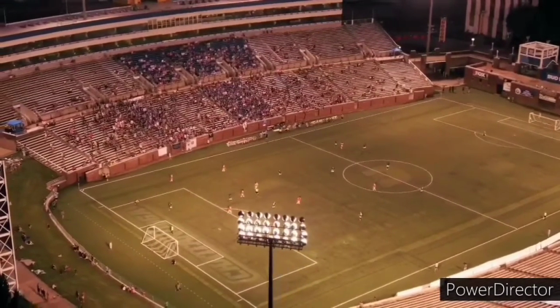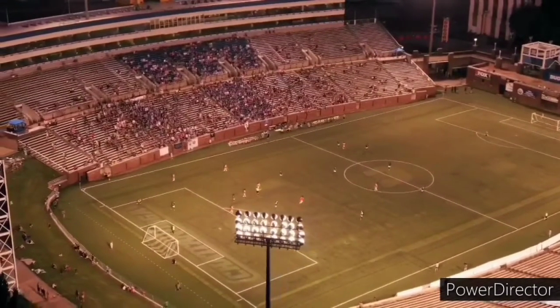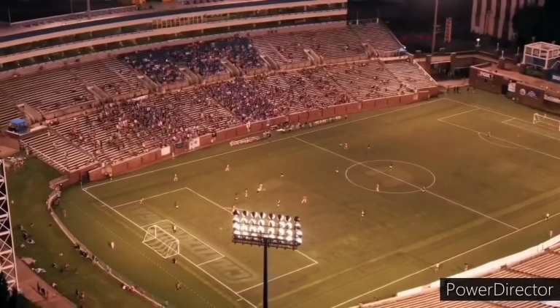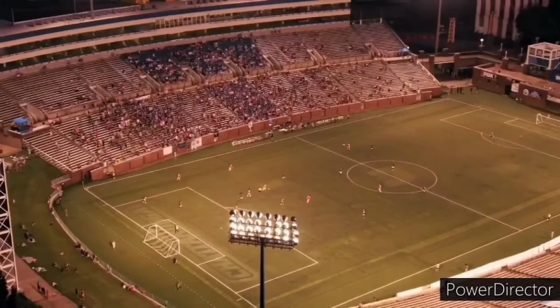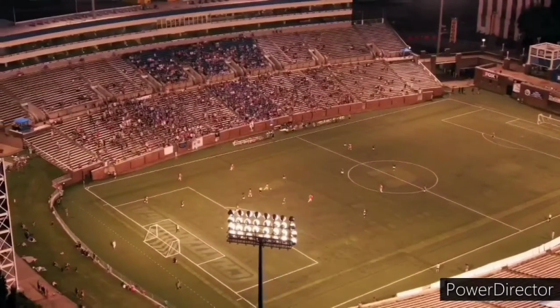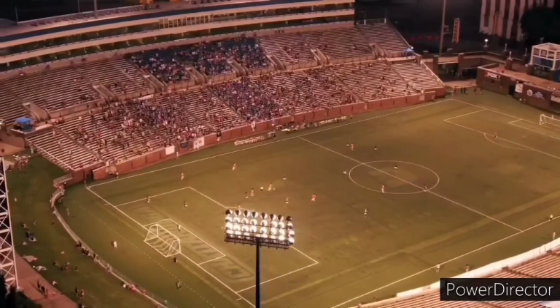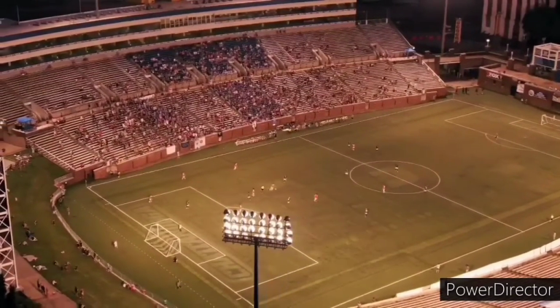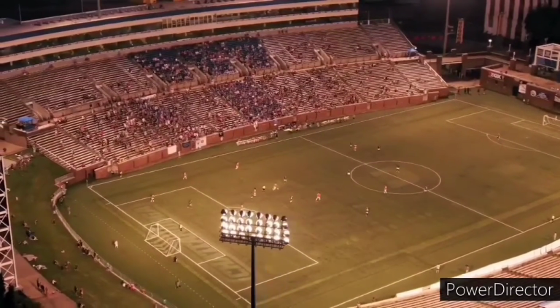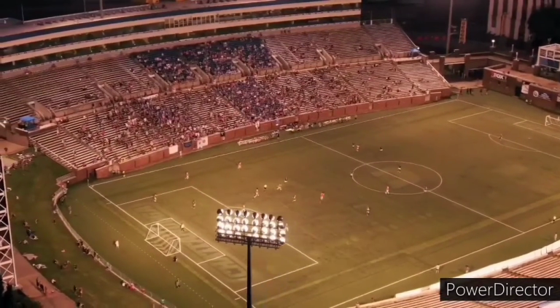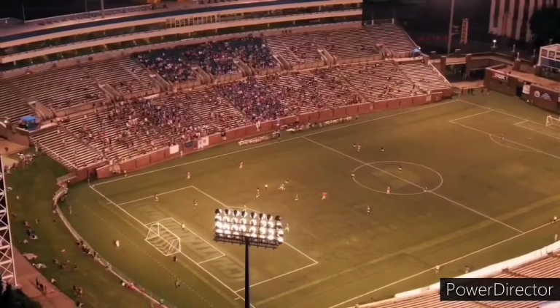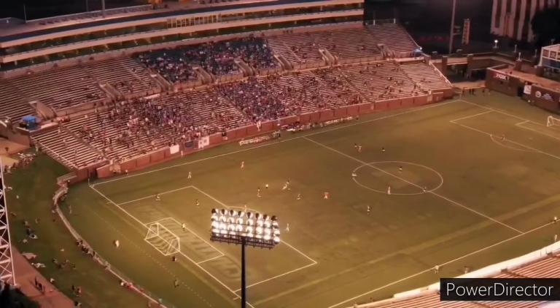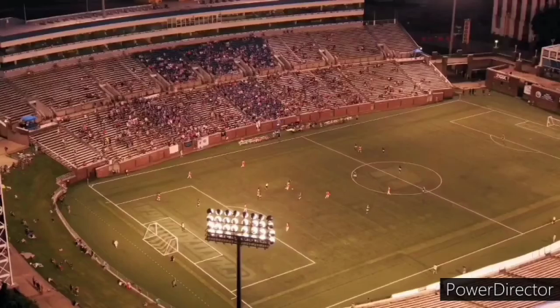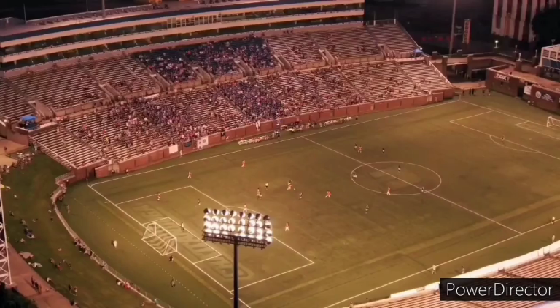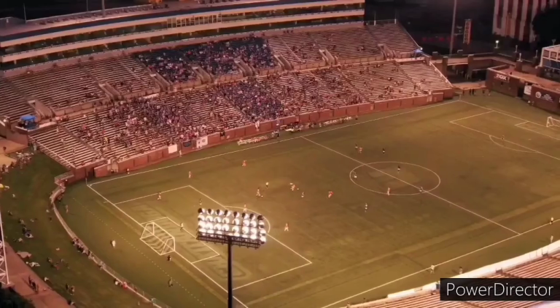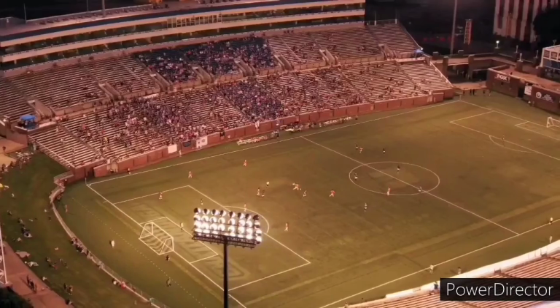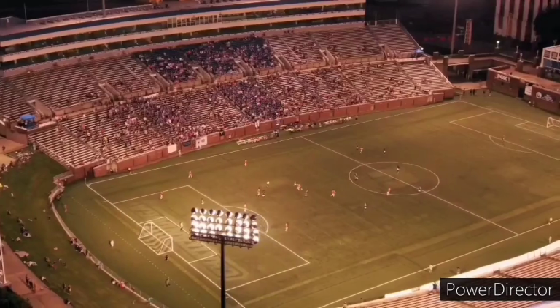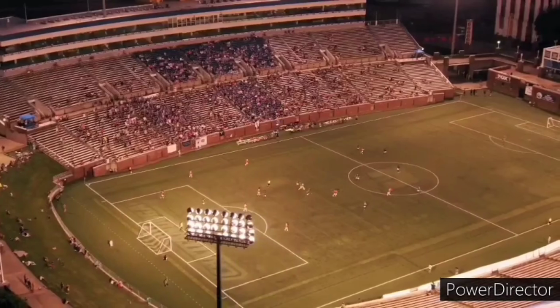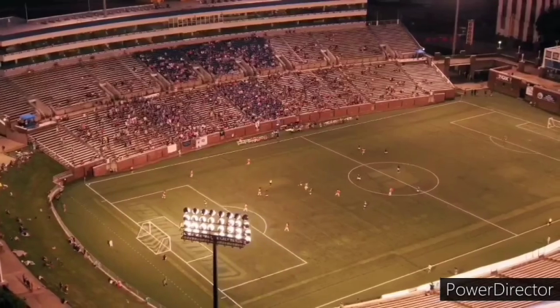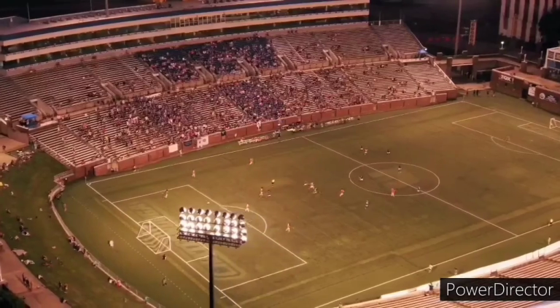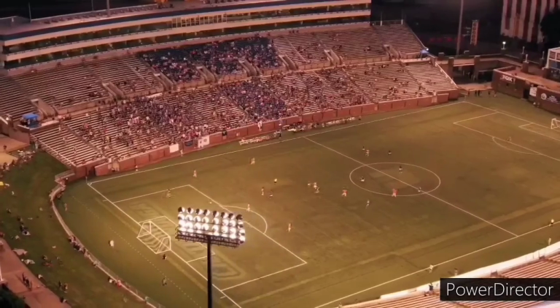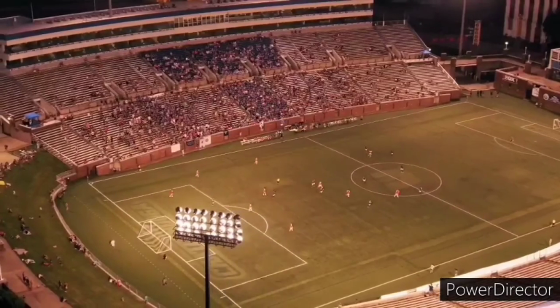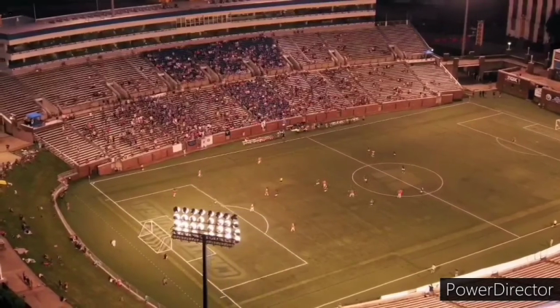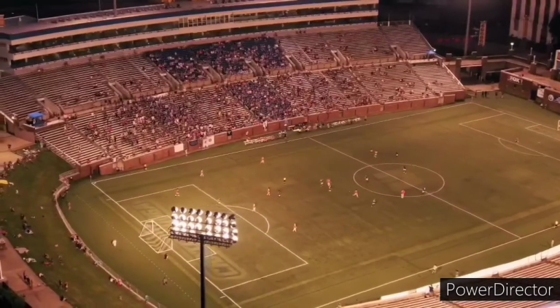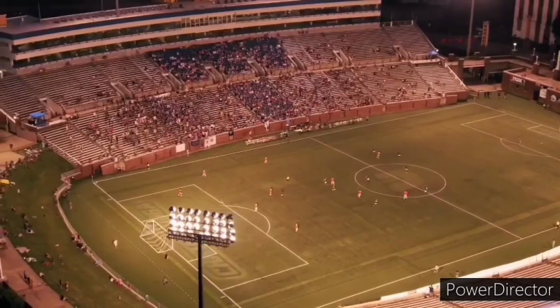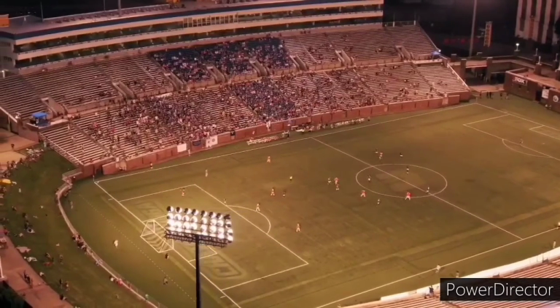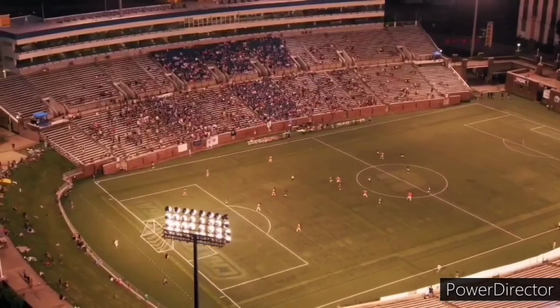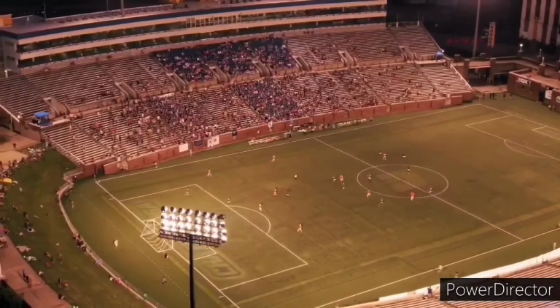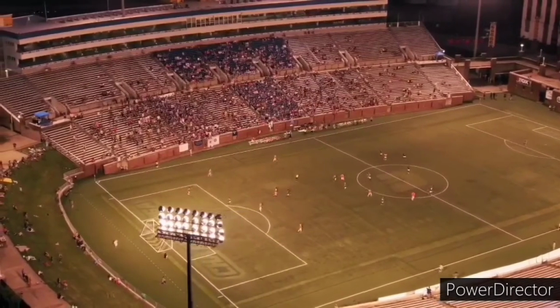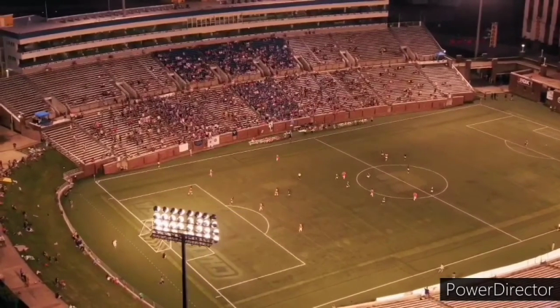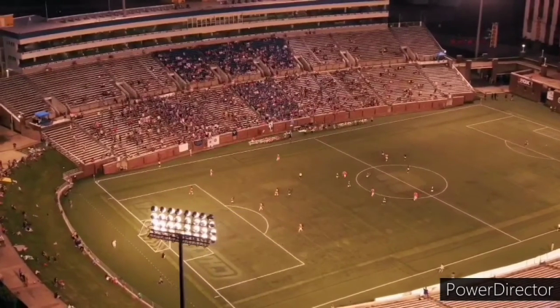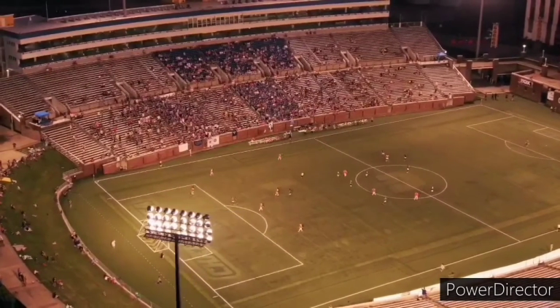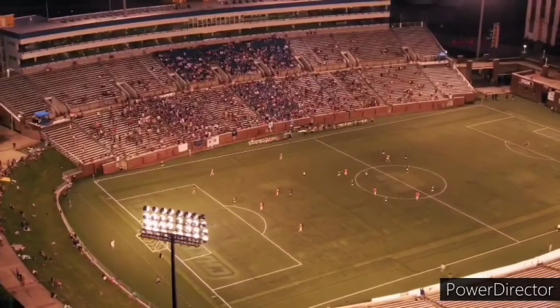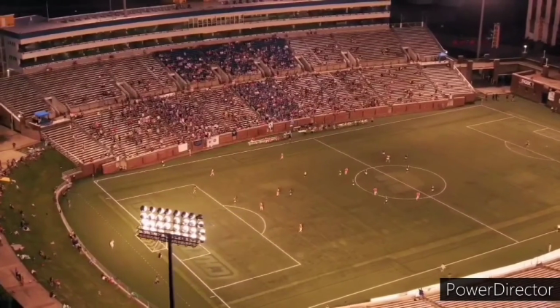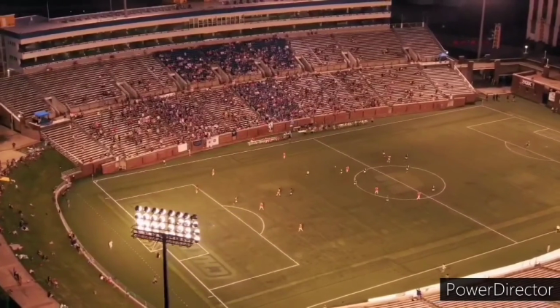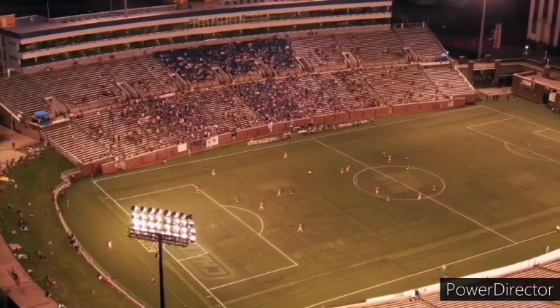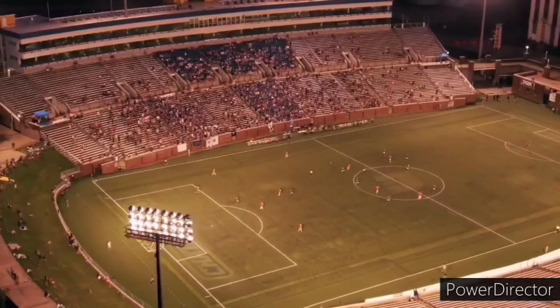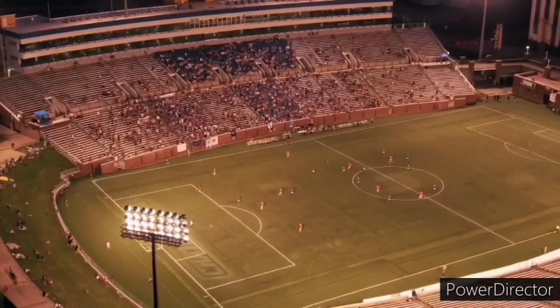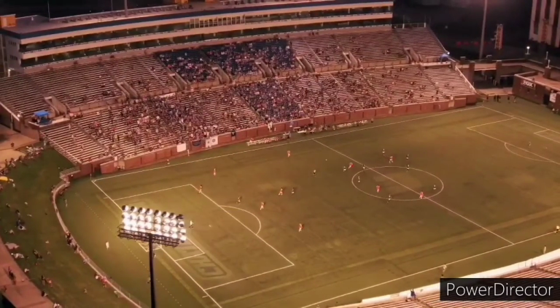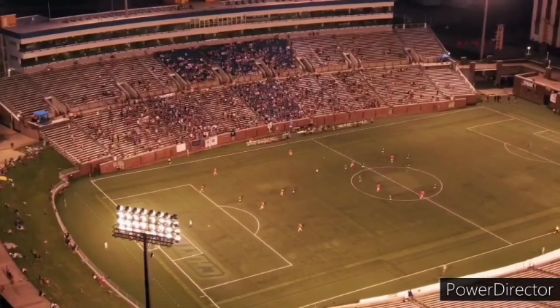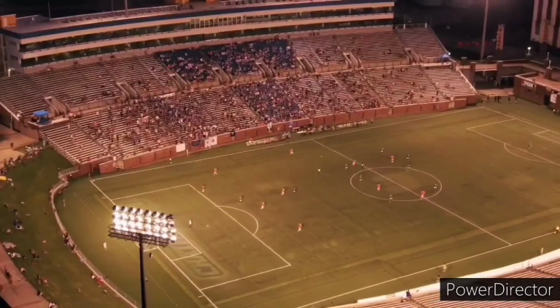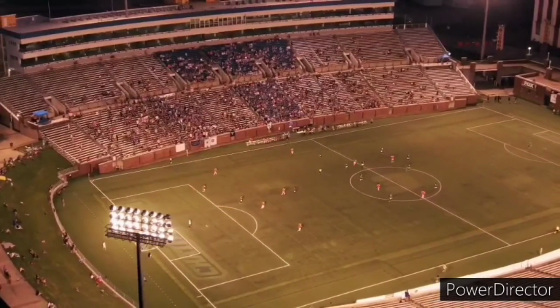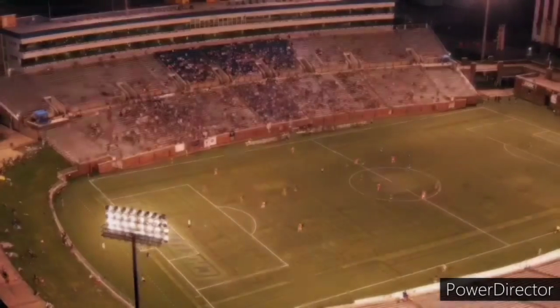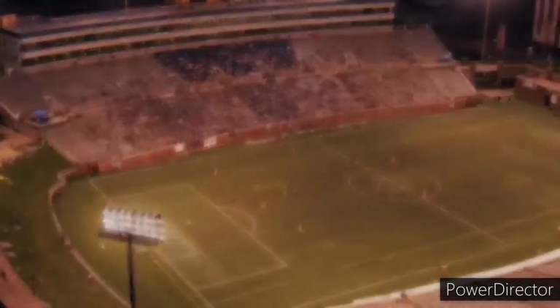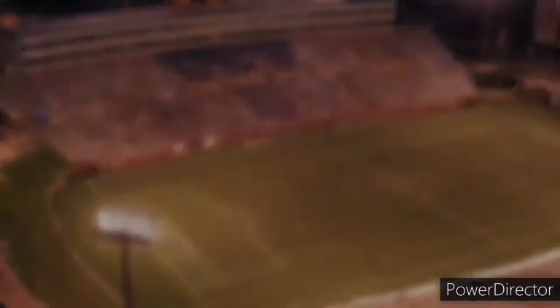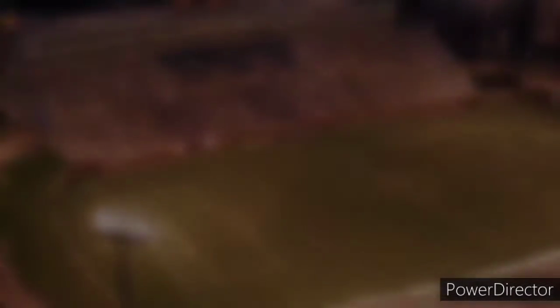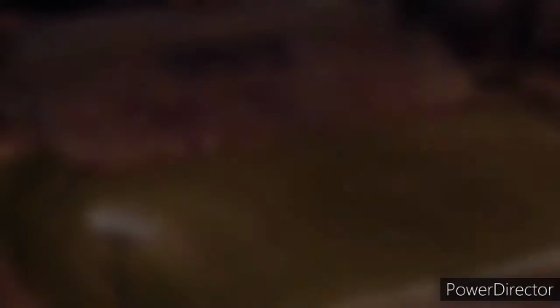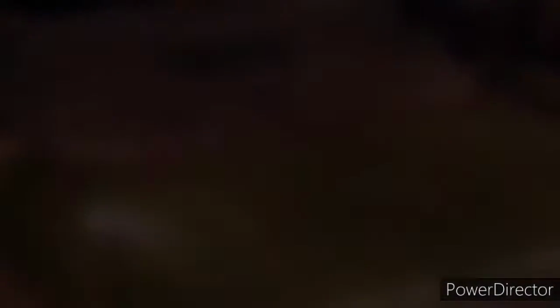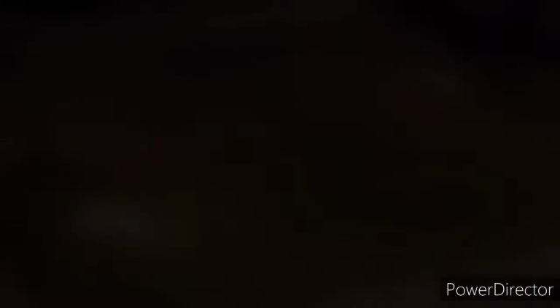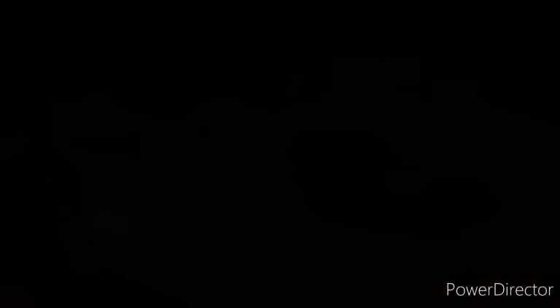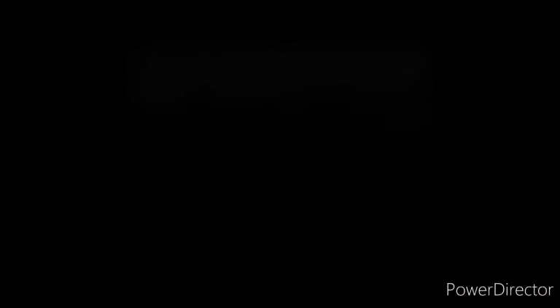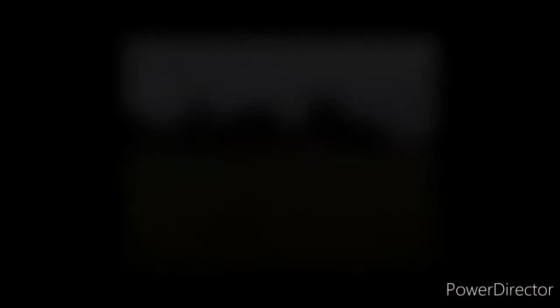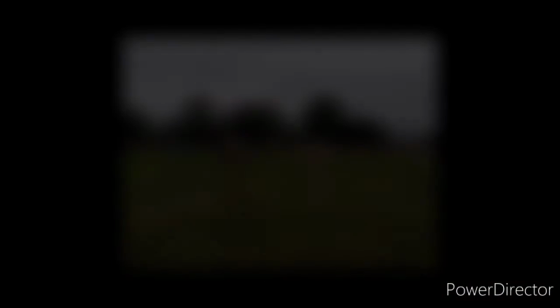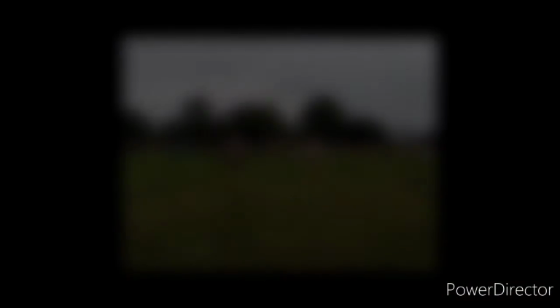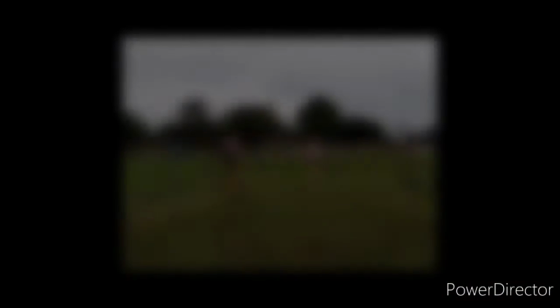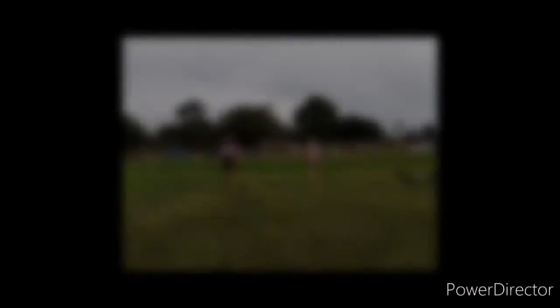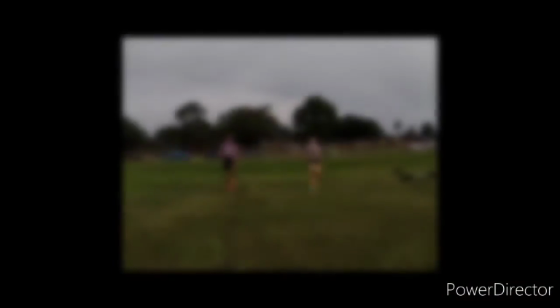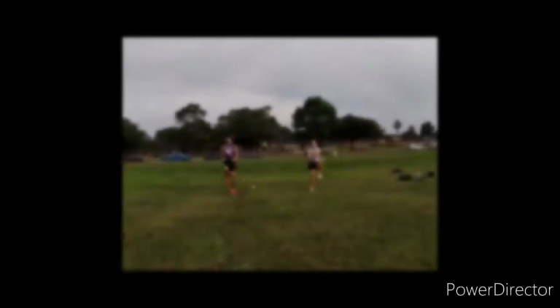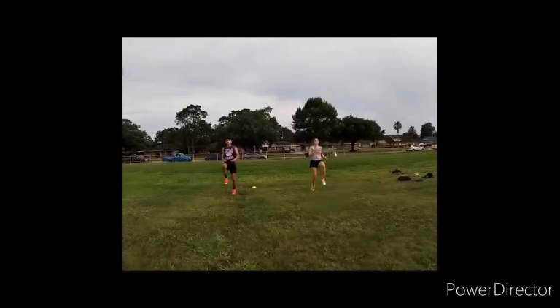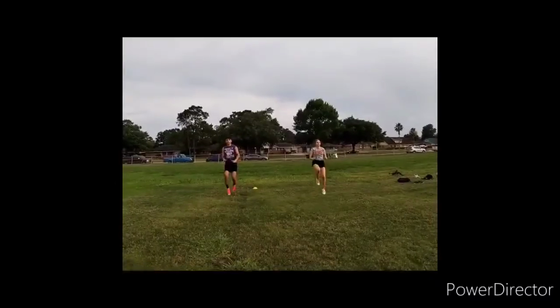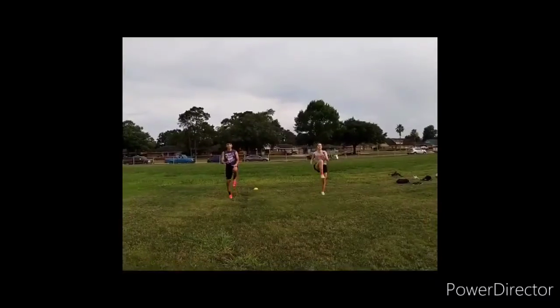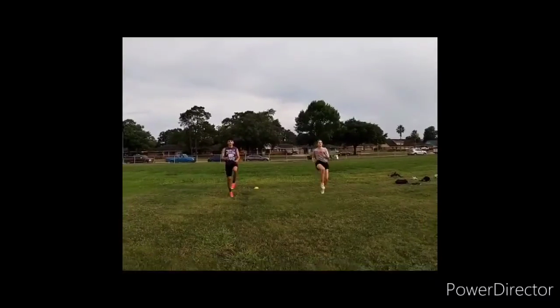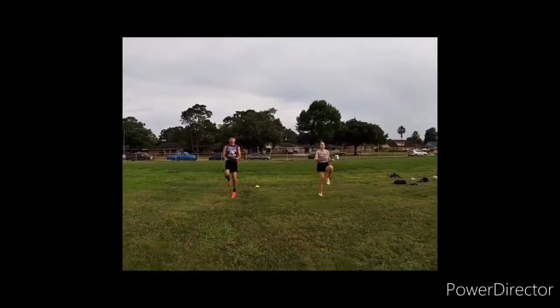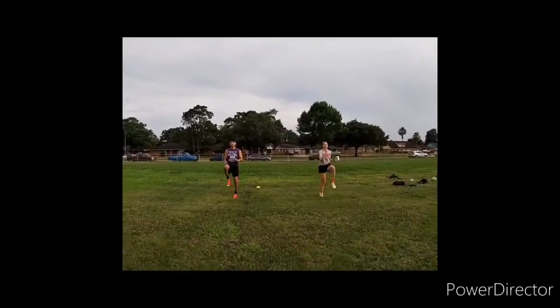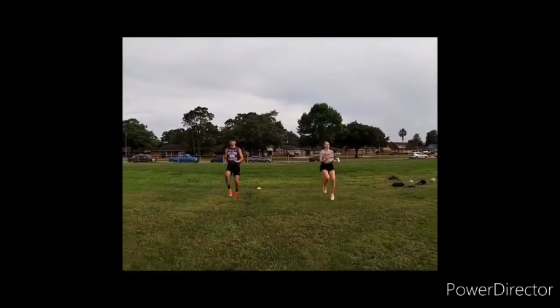In today's video, we're going to be going over lifting the ball. But as usual, let's start off with our warmups.